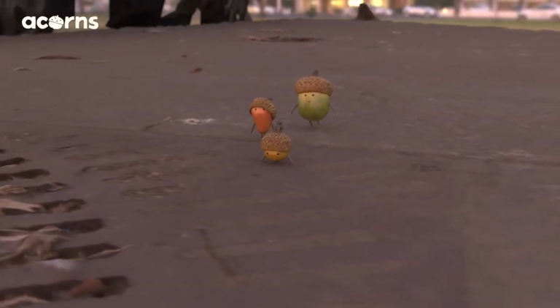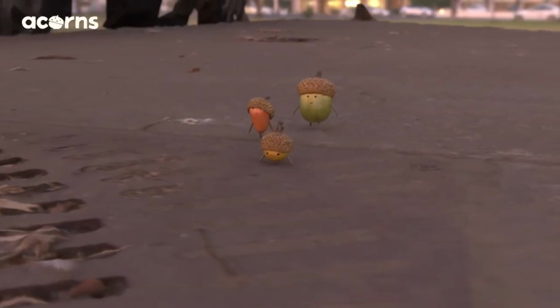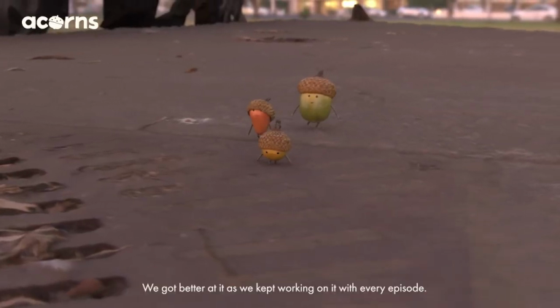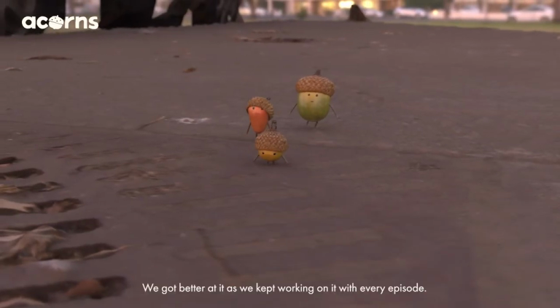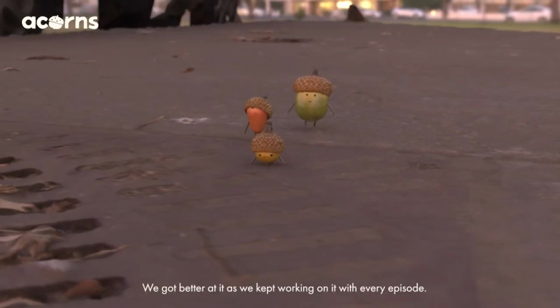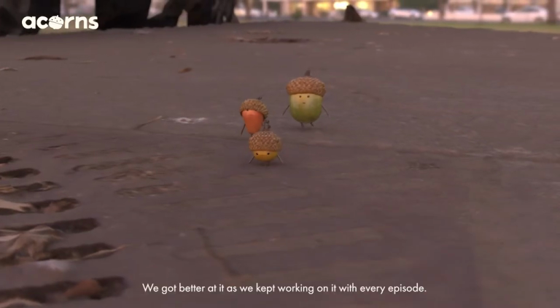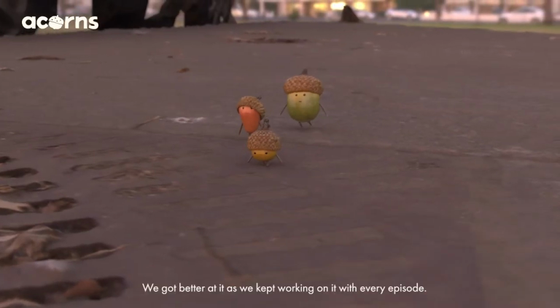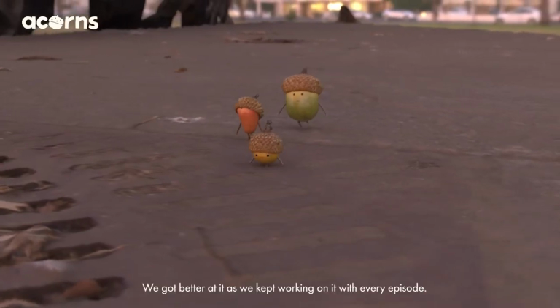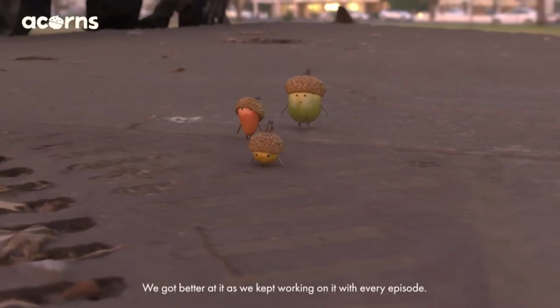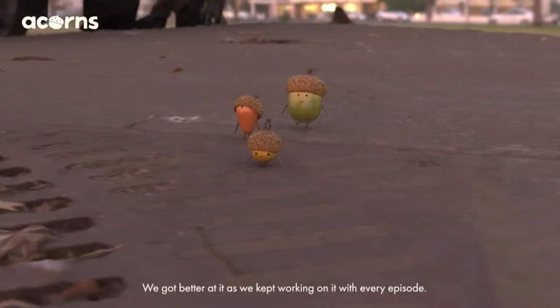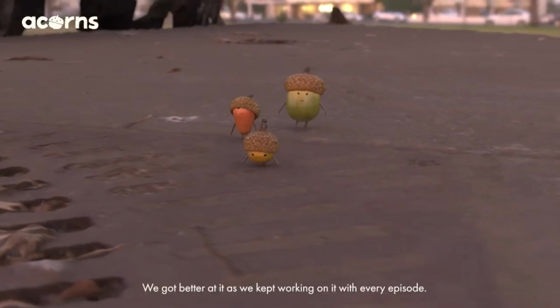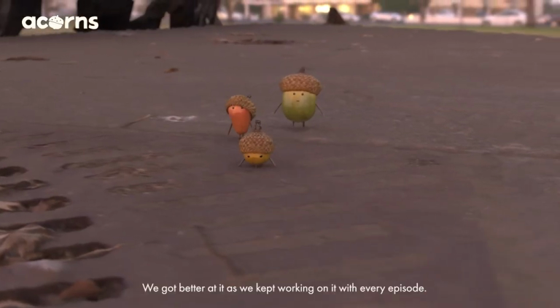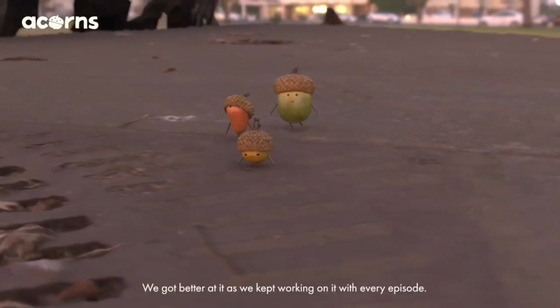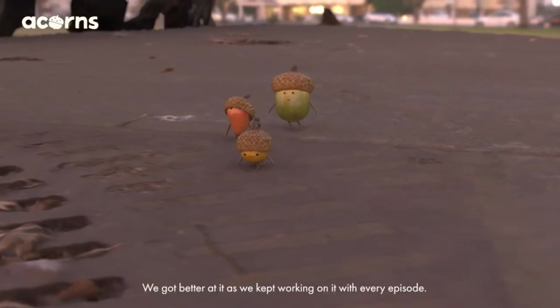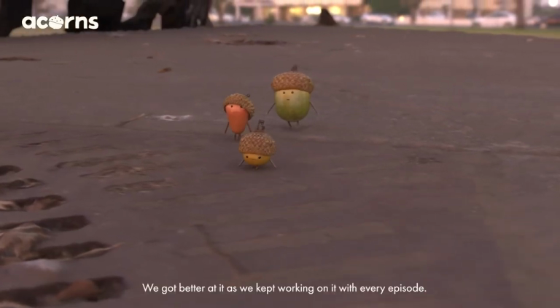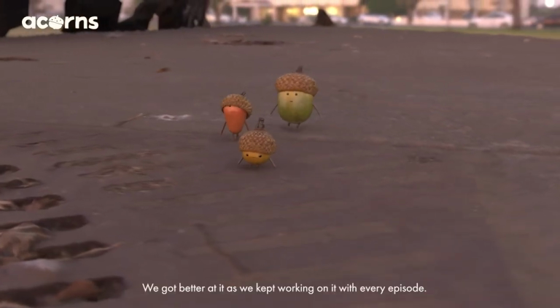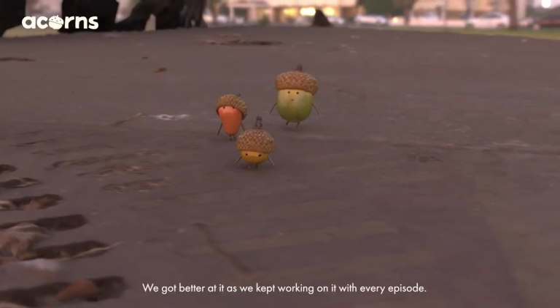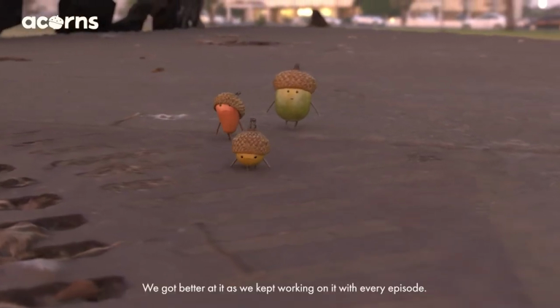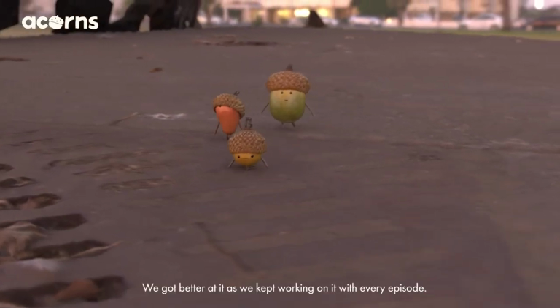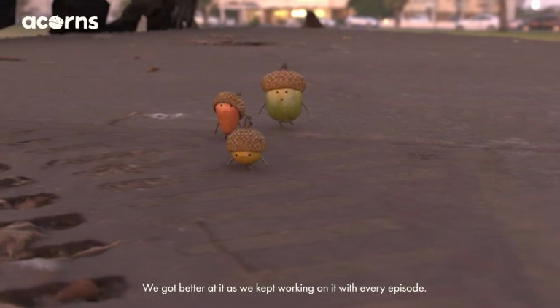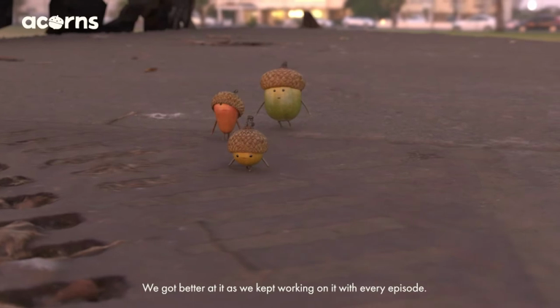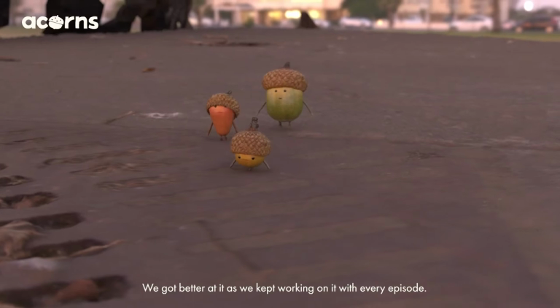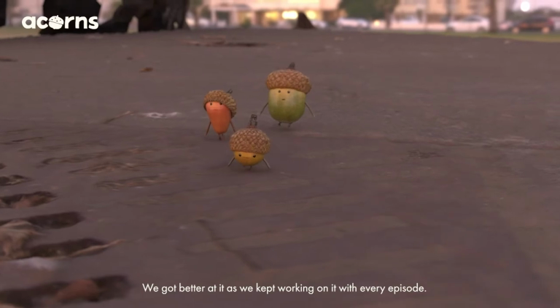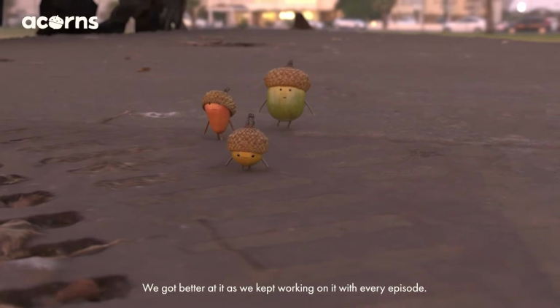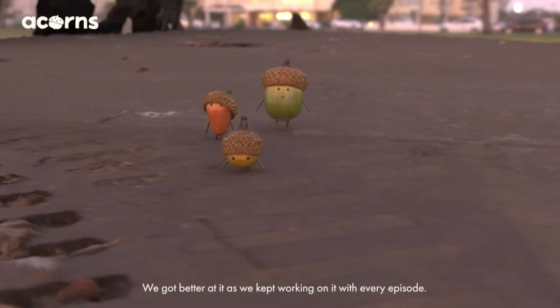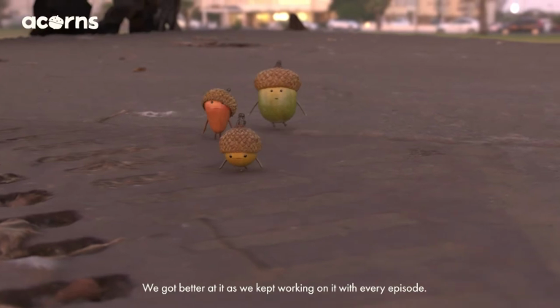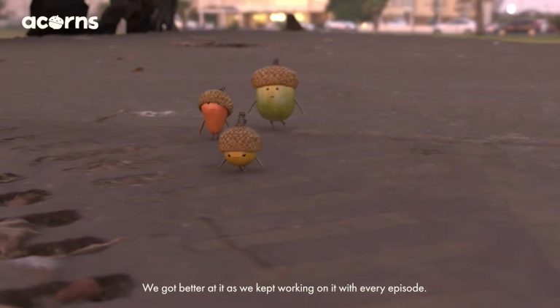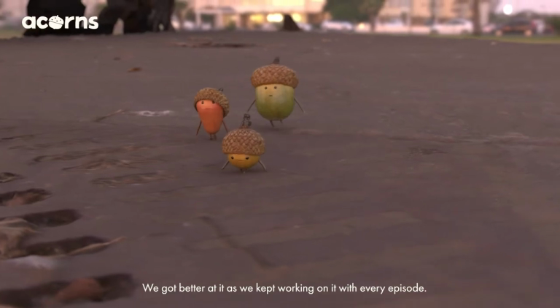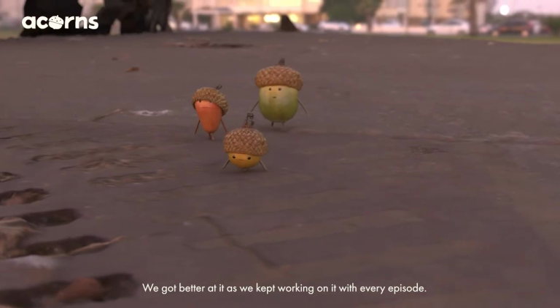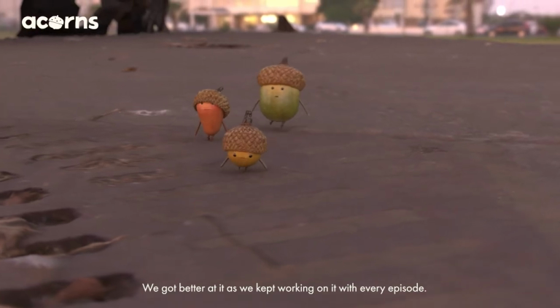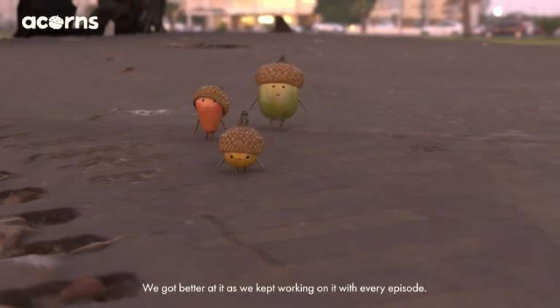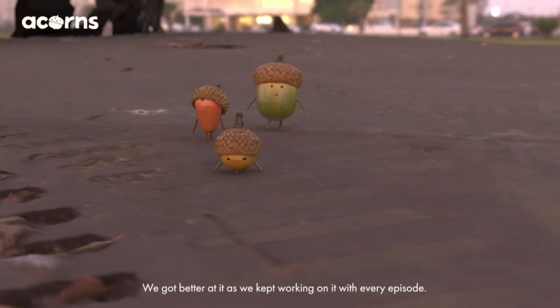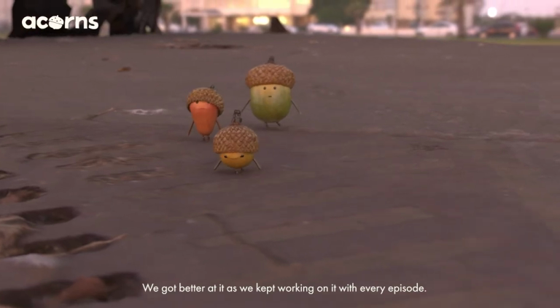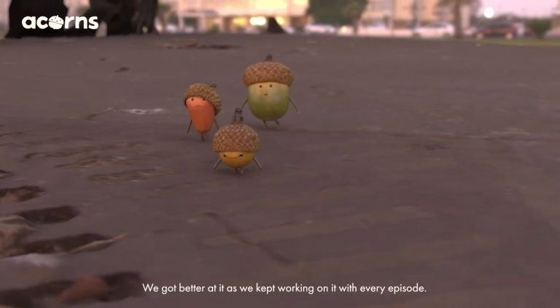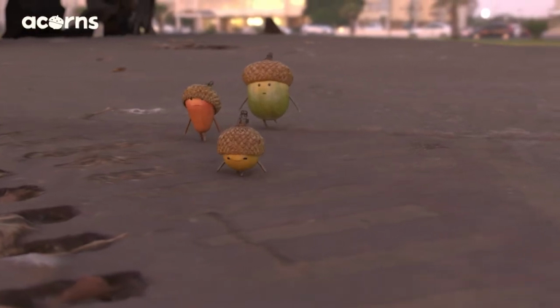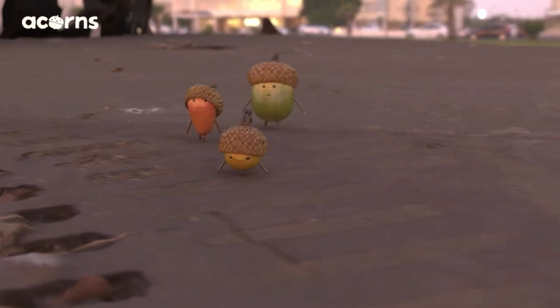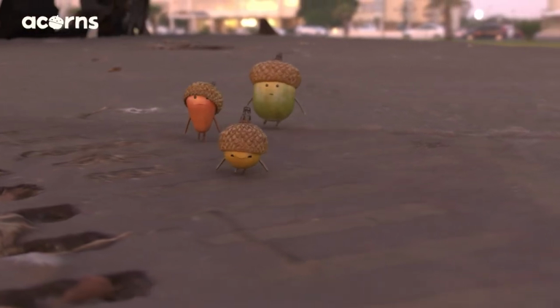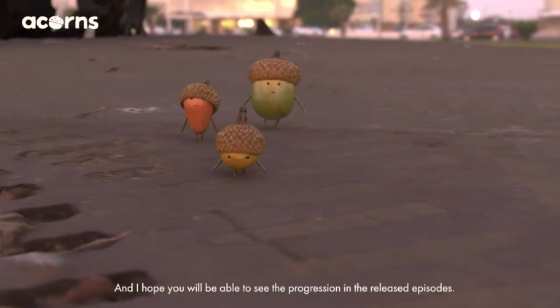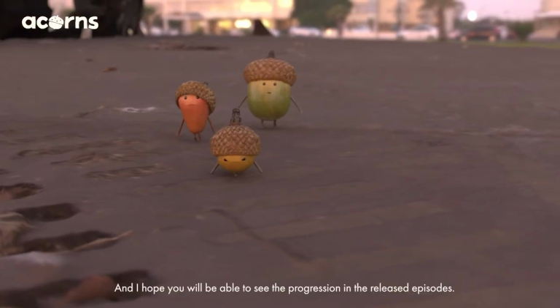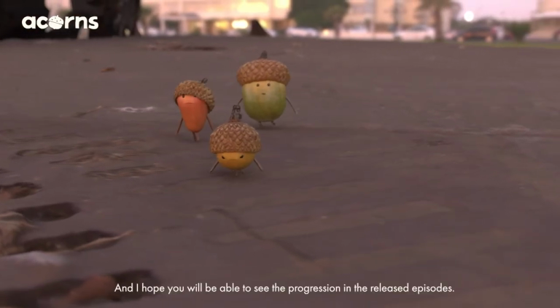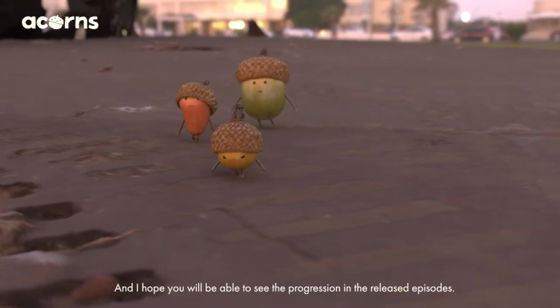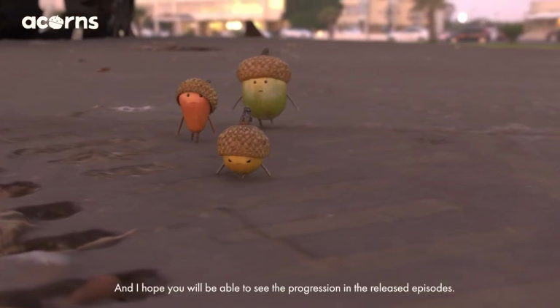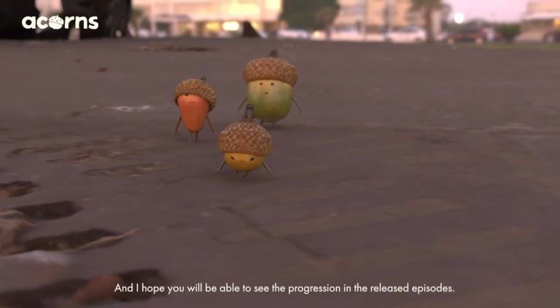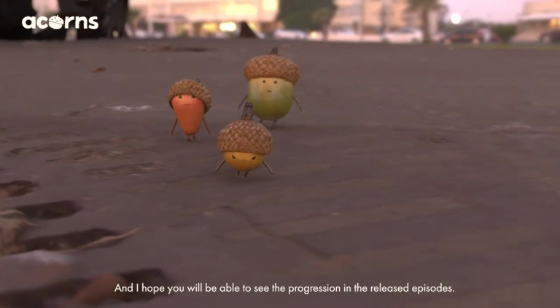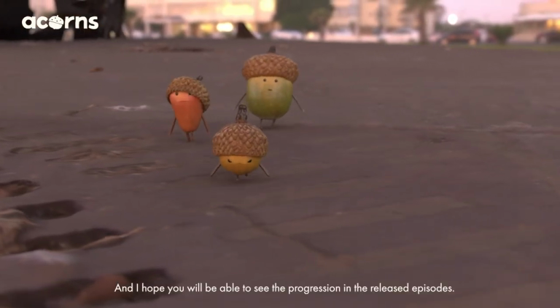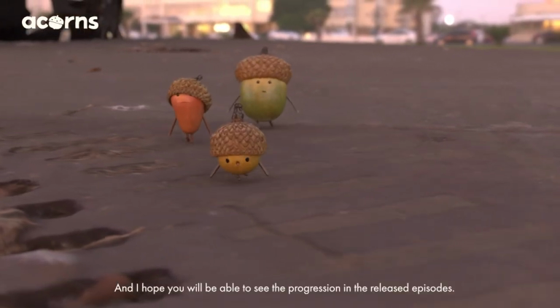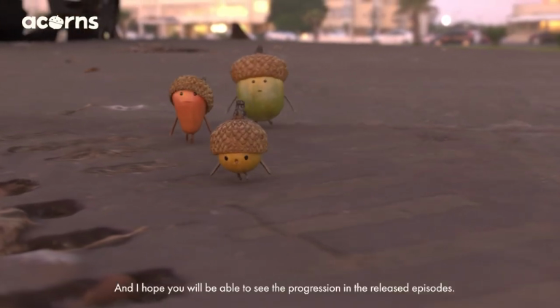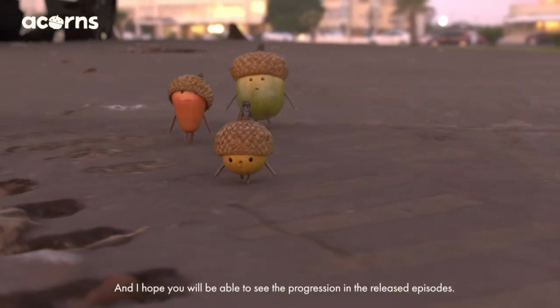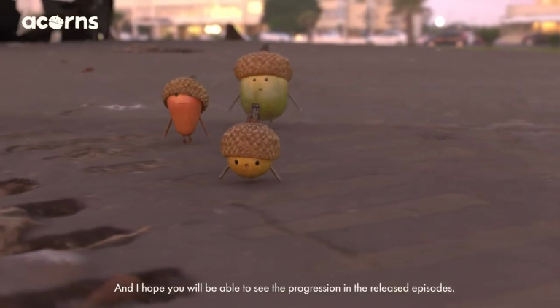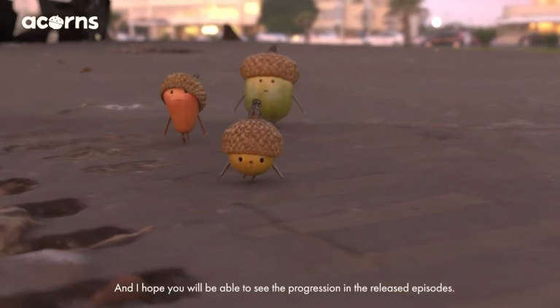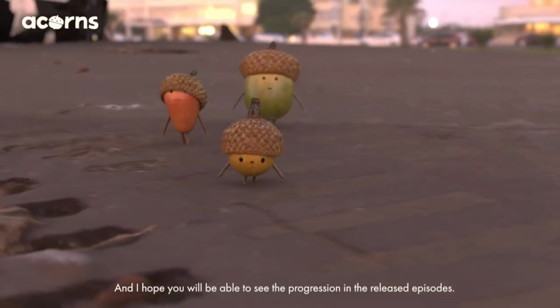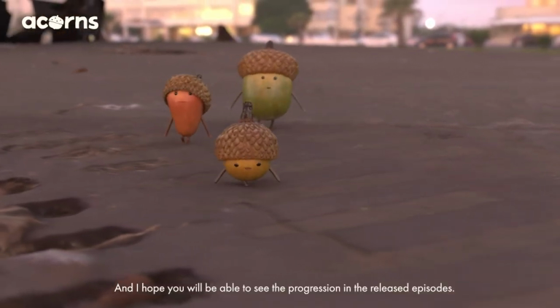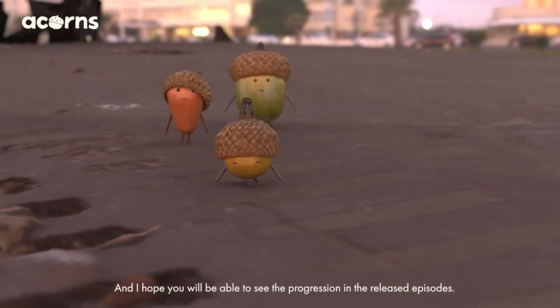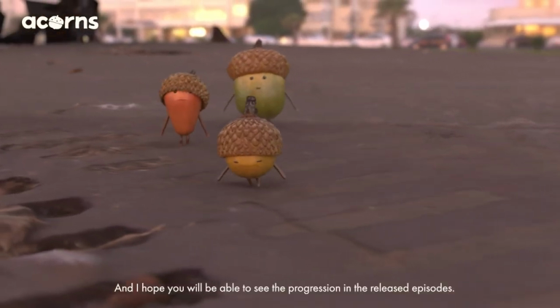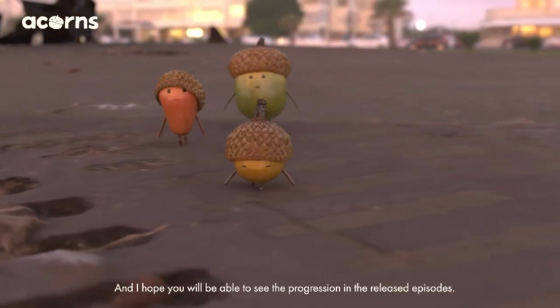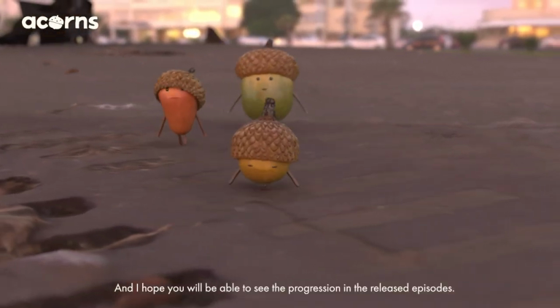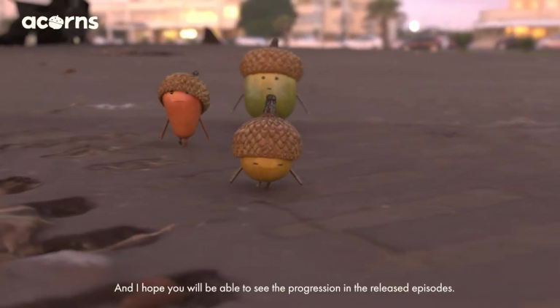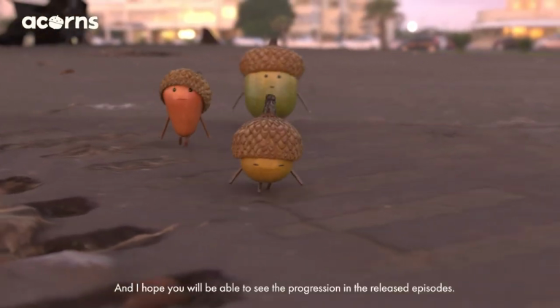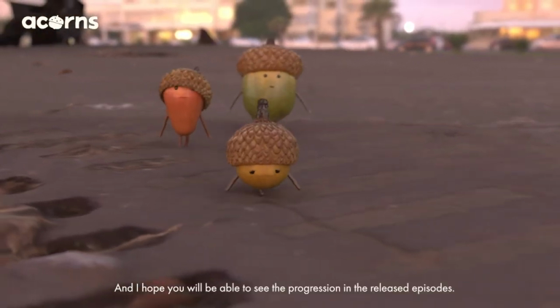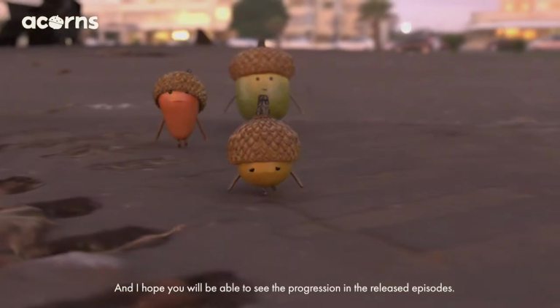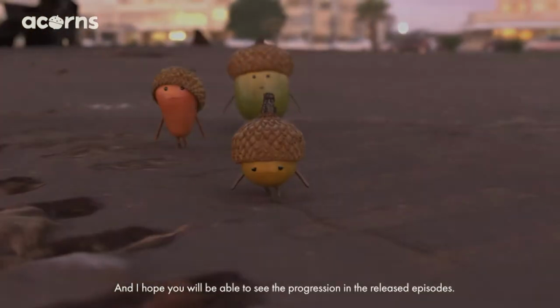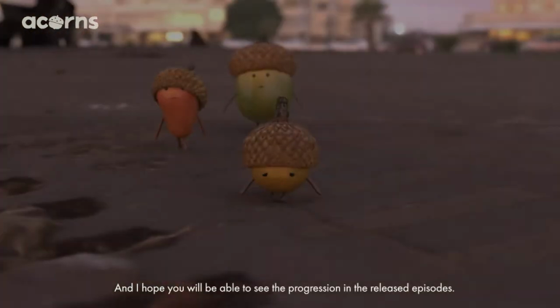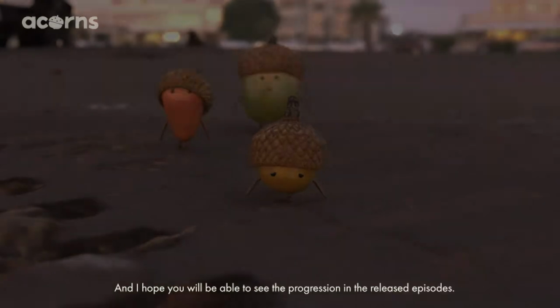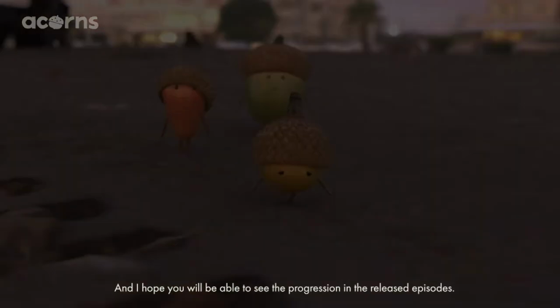We got better at it as we kept working on it with every episode, and I hope you will be able to see the progression in the released episodes.